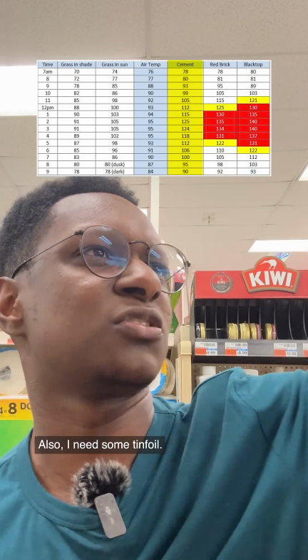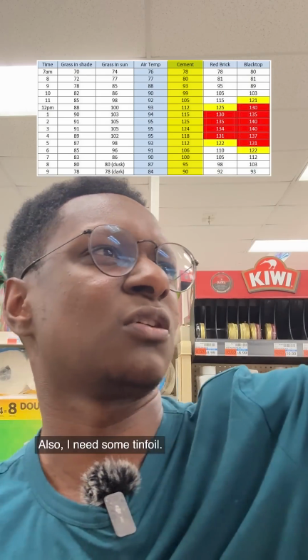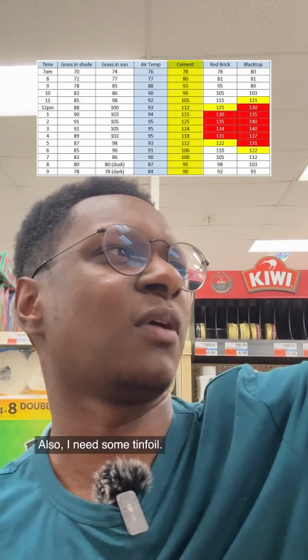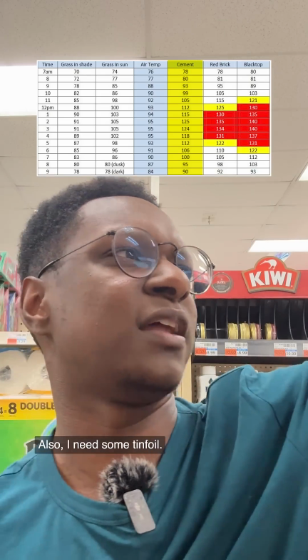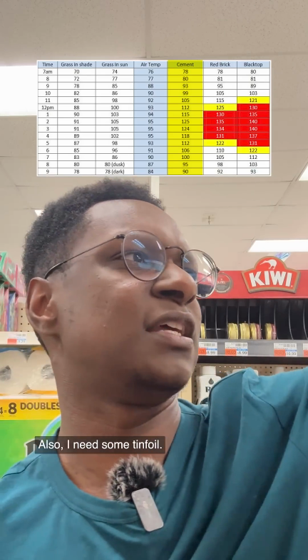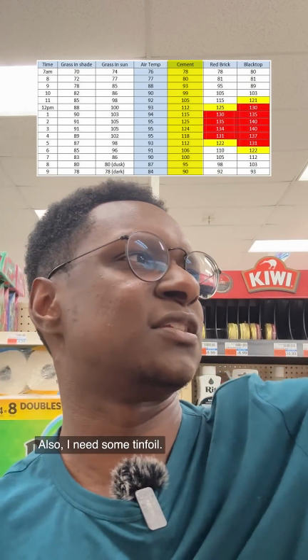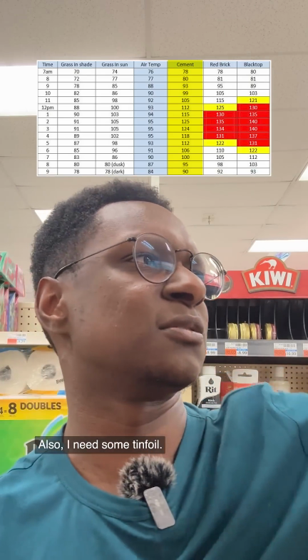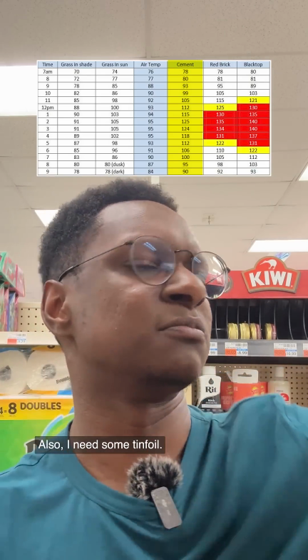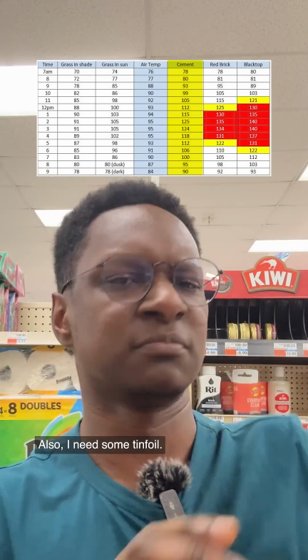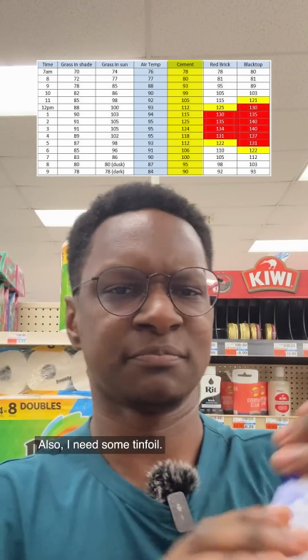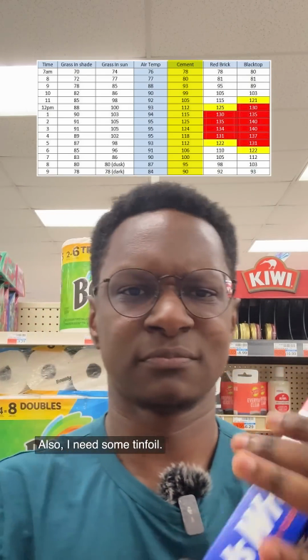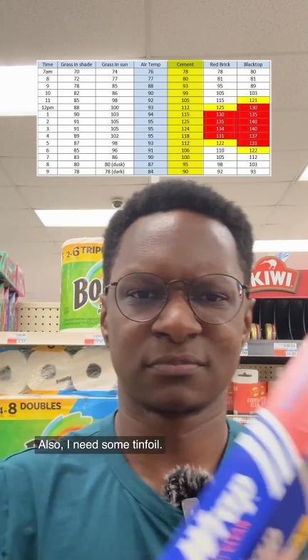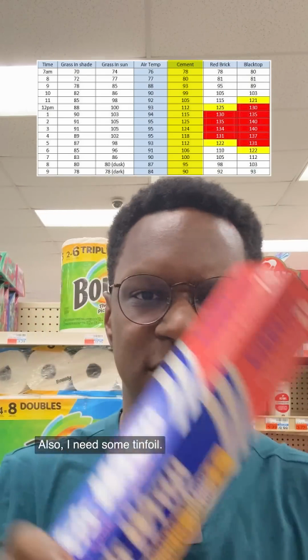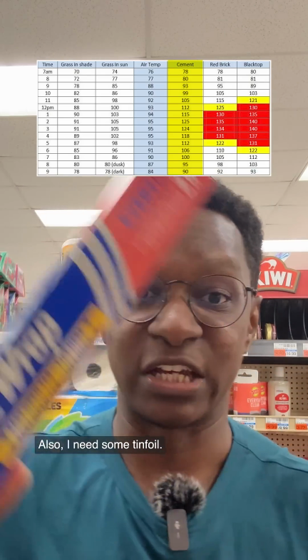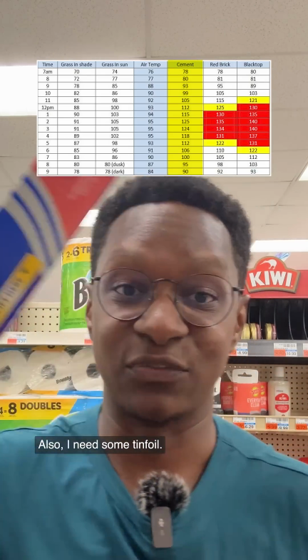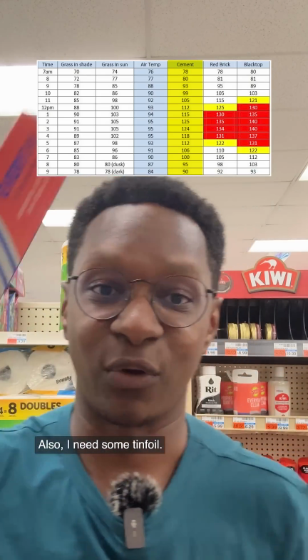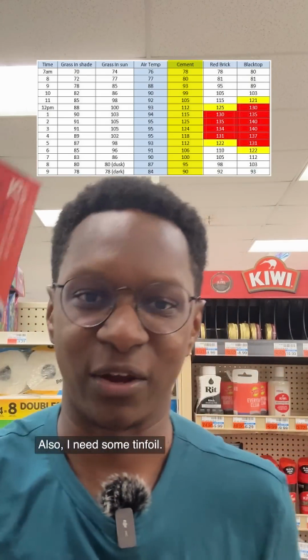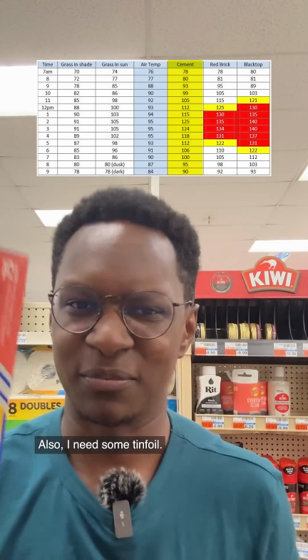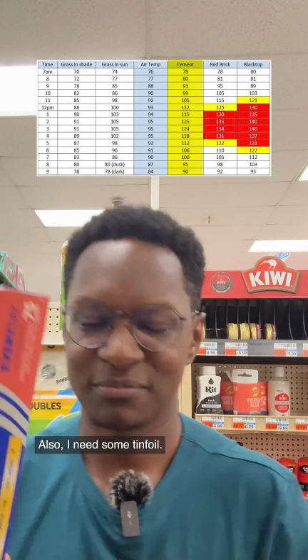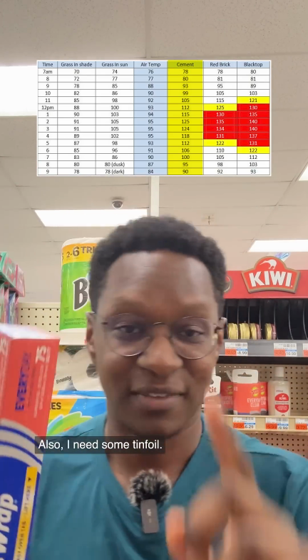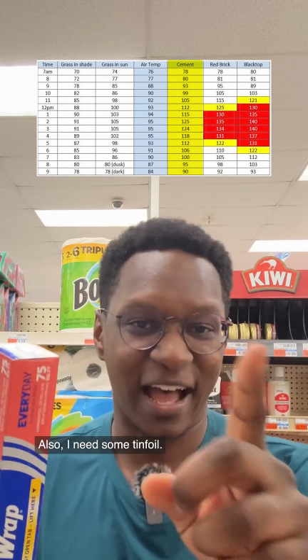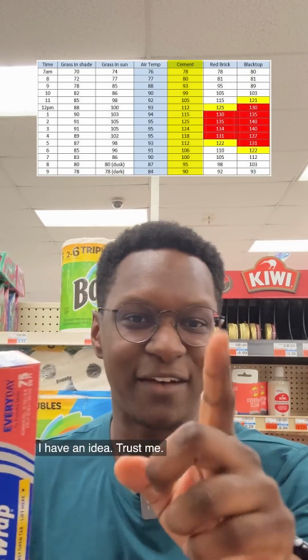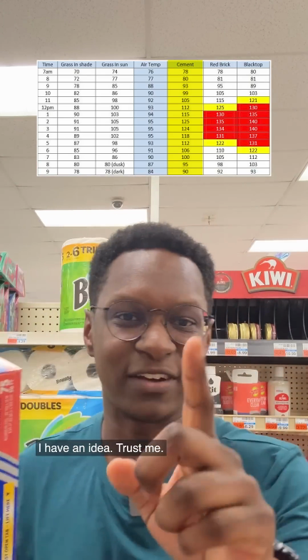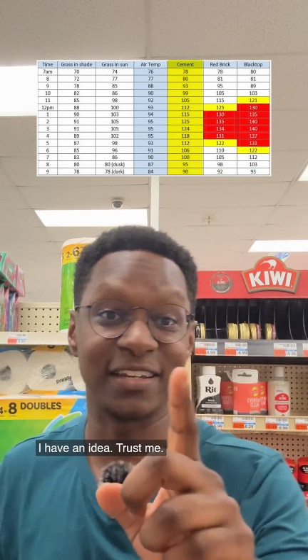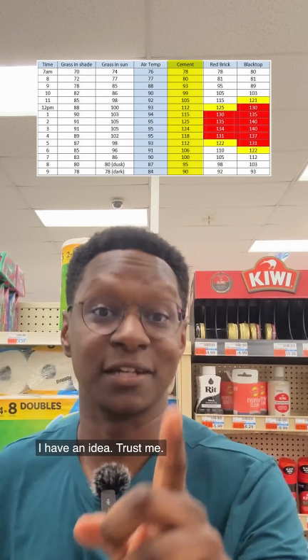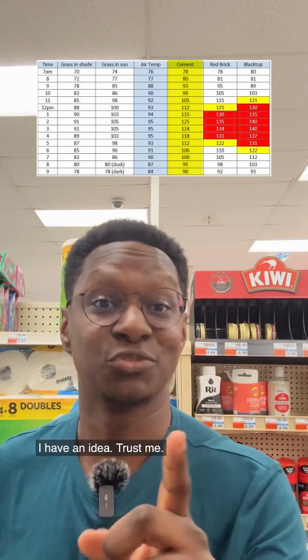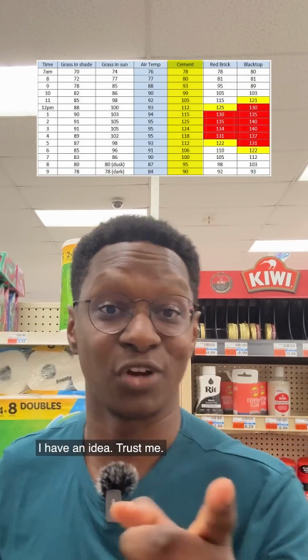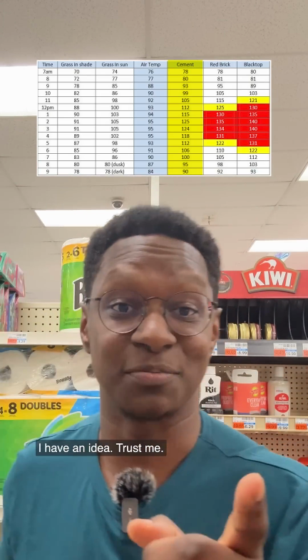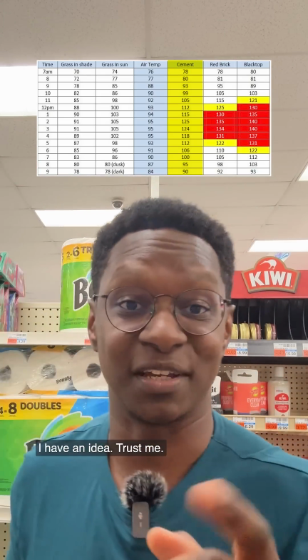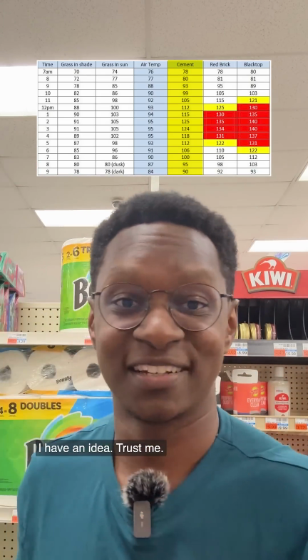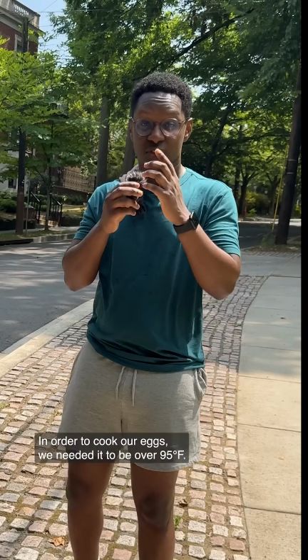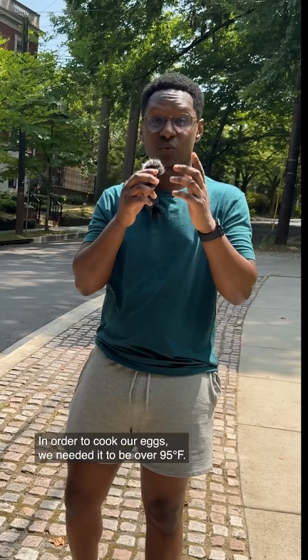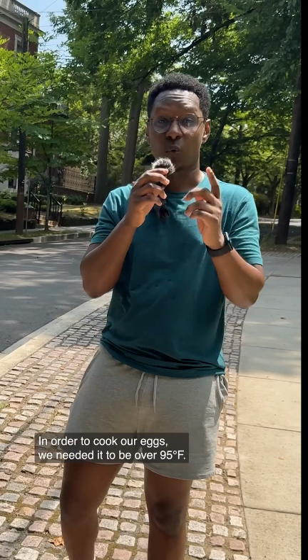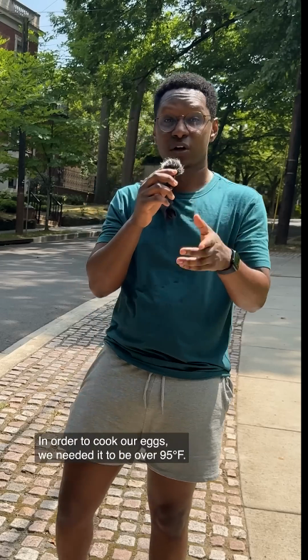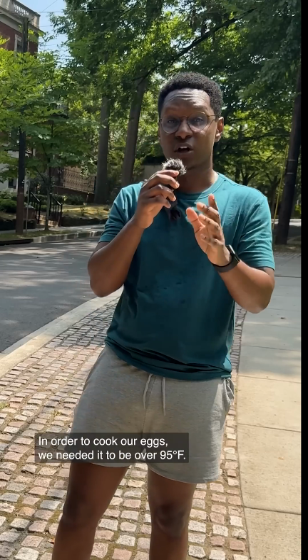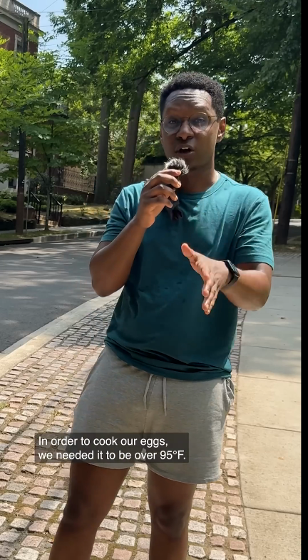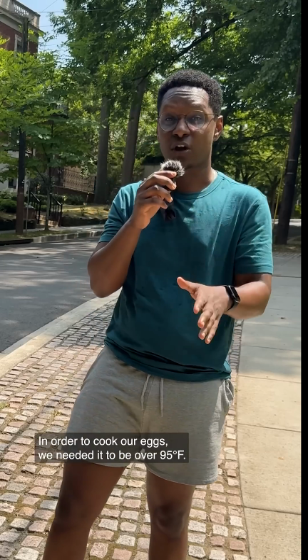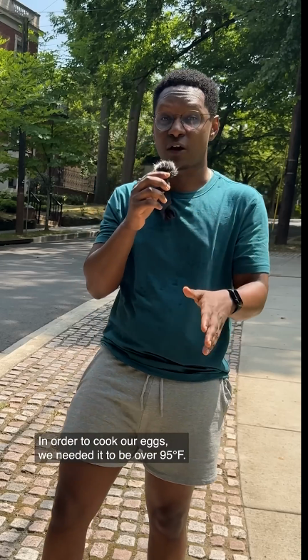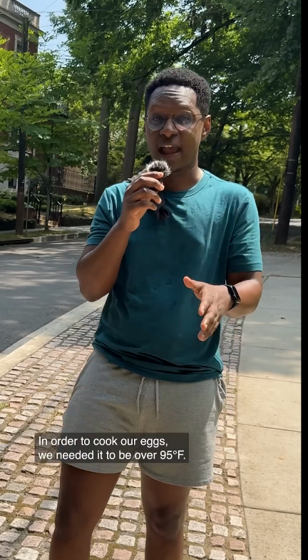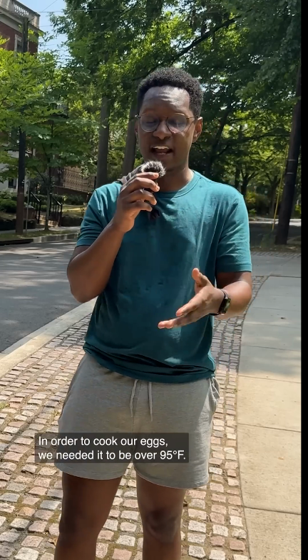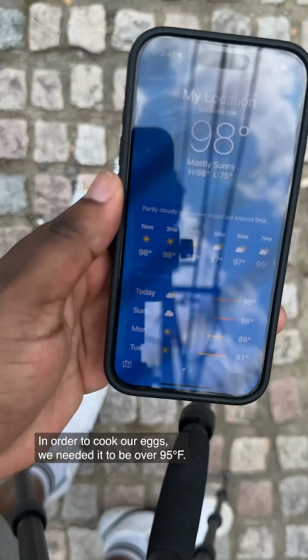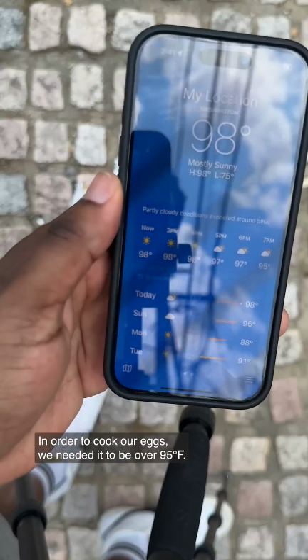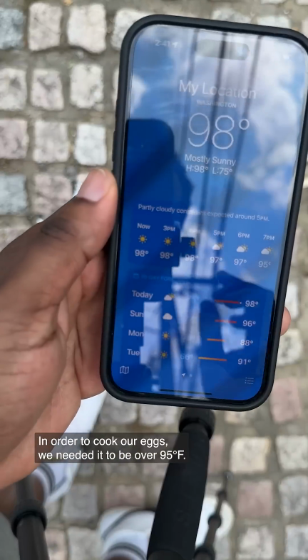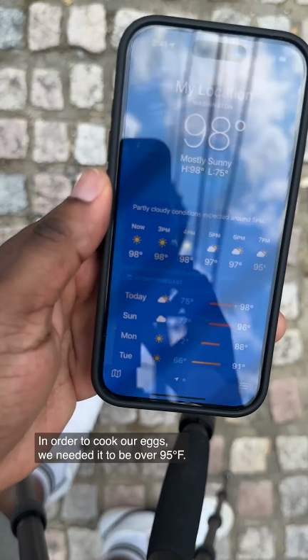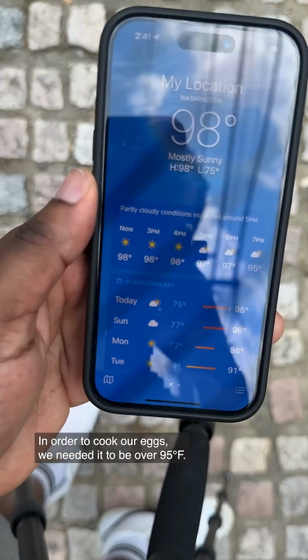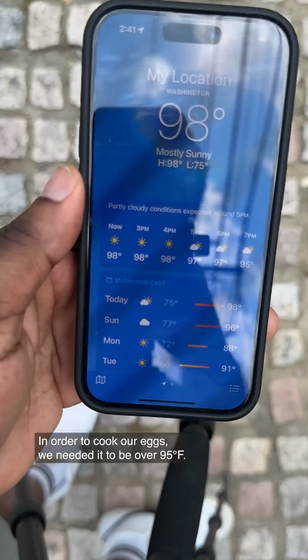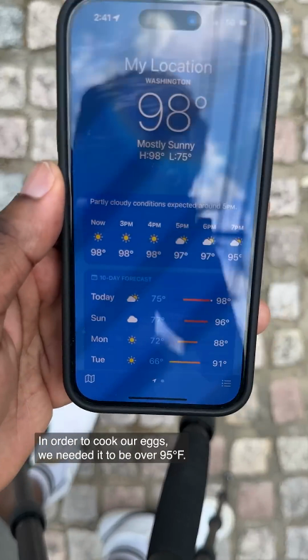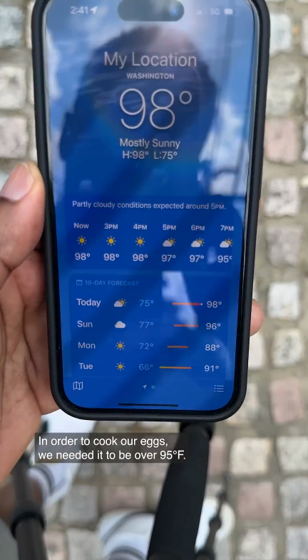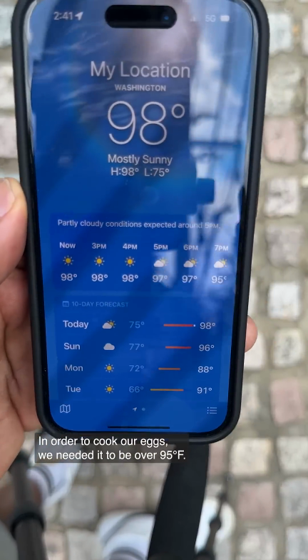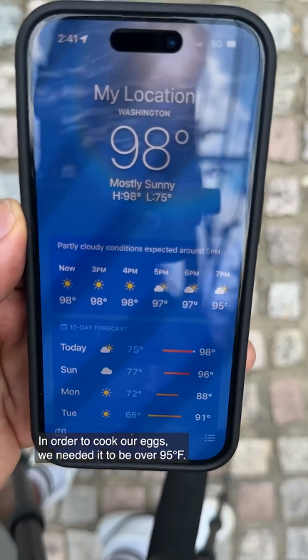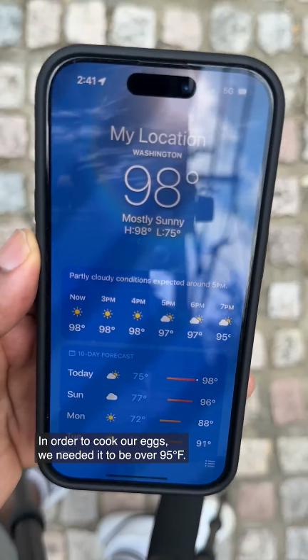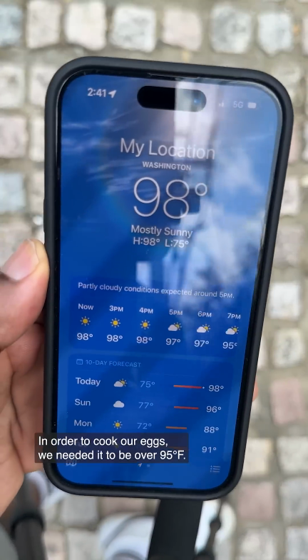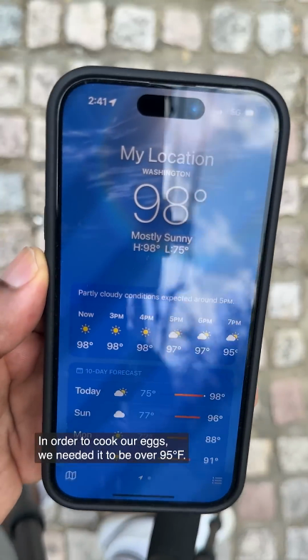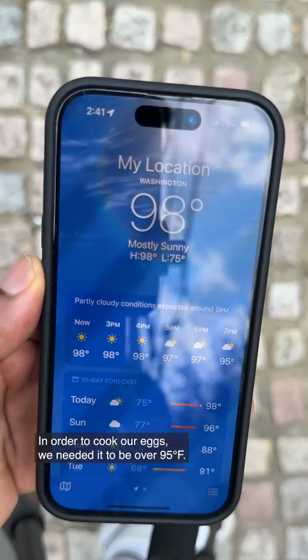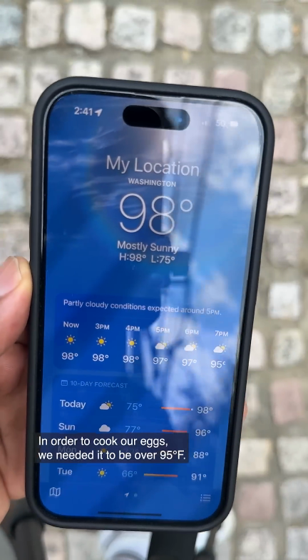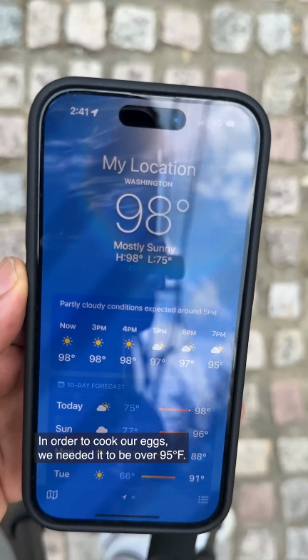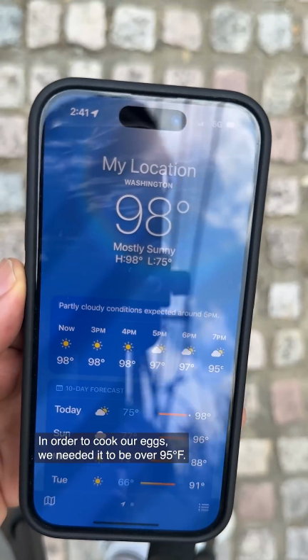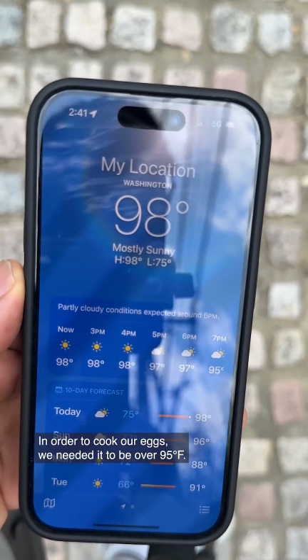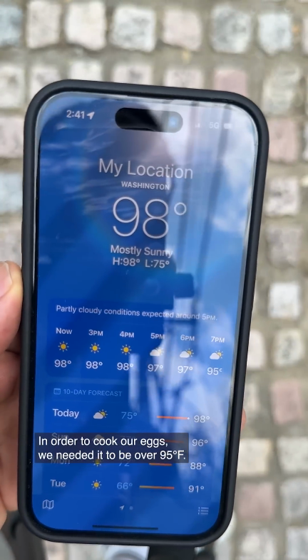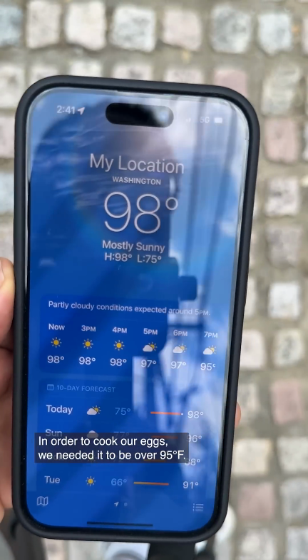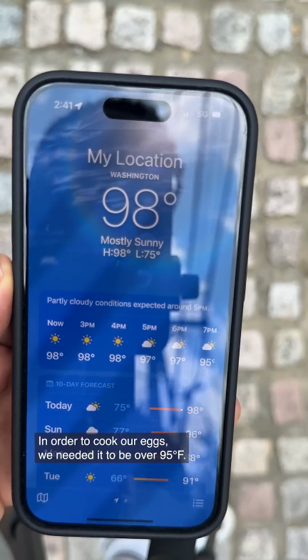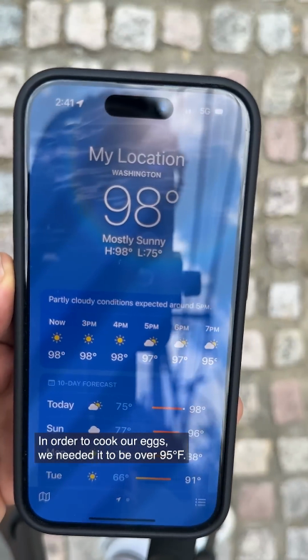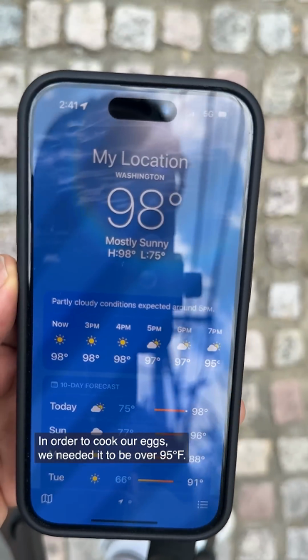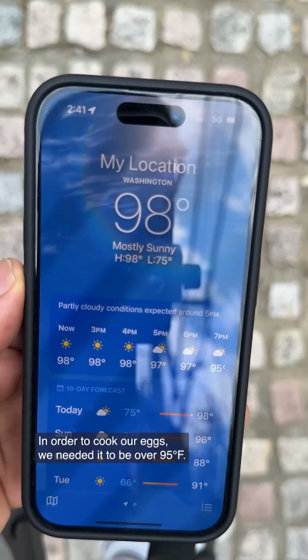Also, I need some tinfoil — I have an idea, trust me. In order to cook our eggs, we needed it to be over 95 degrees Fahrenheit.